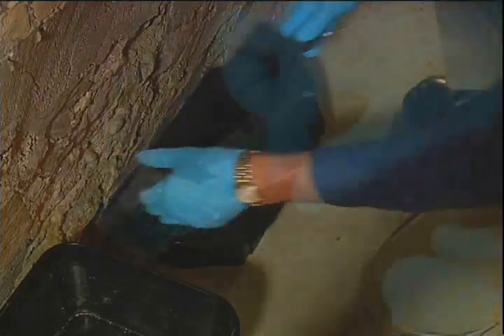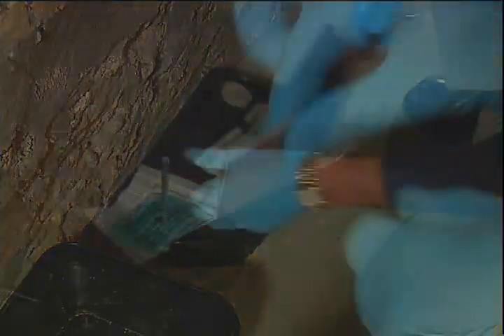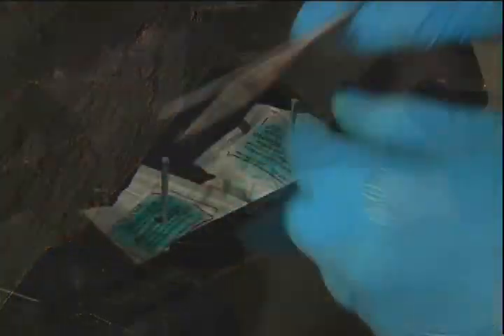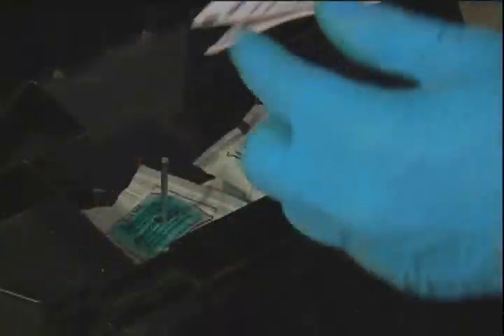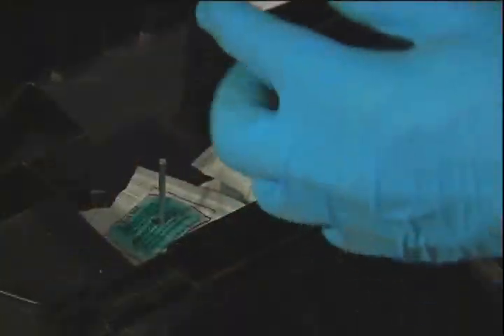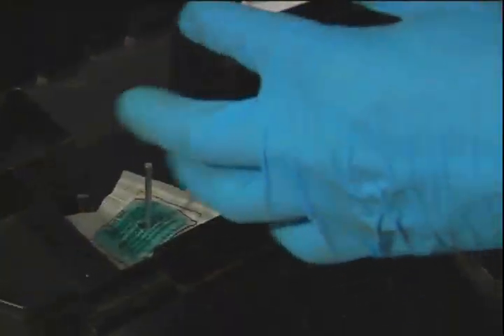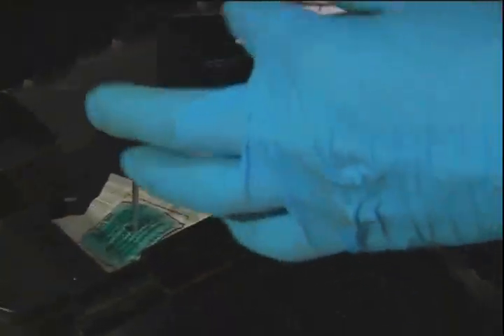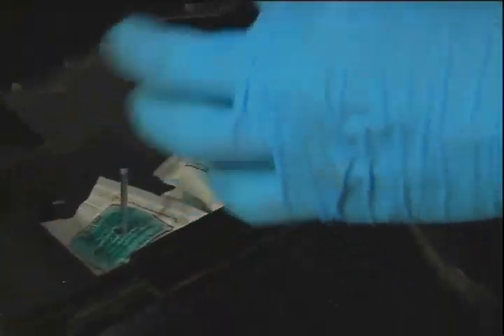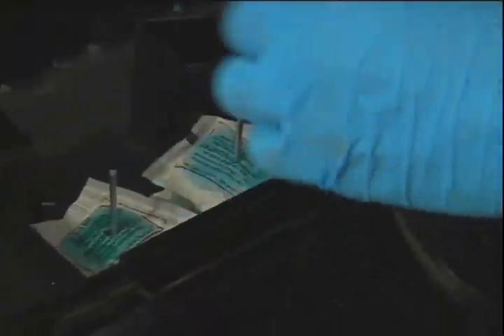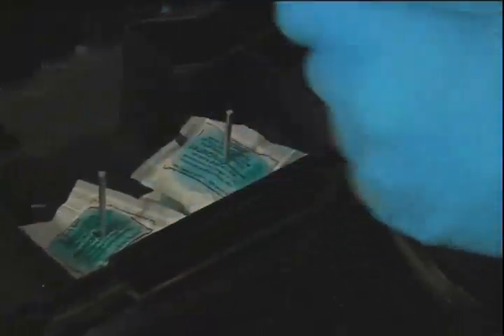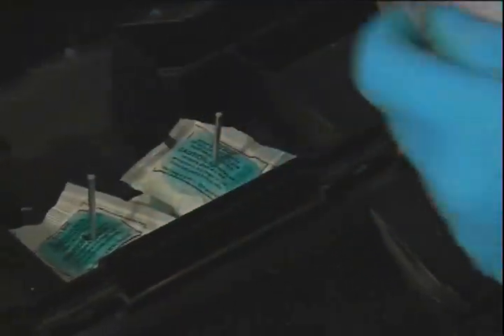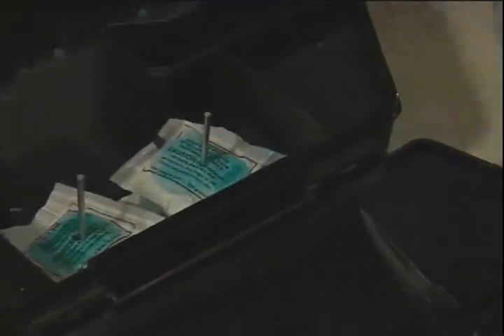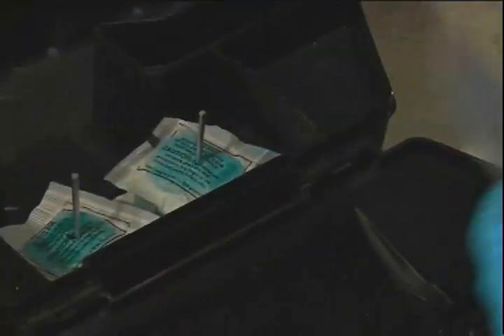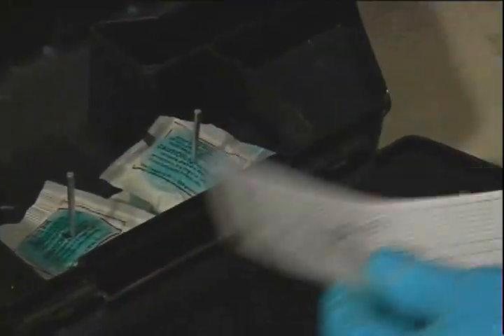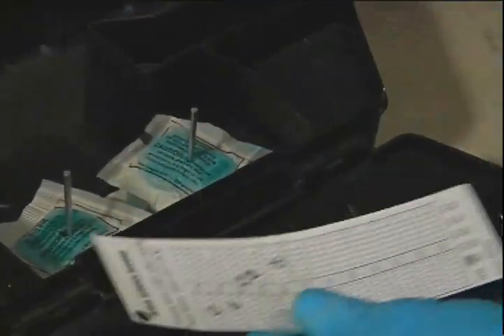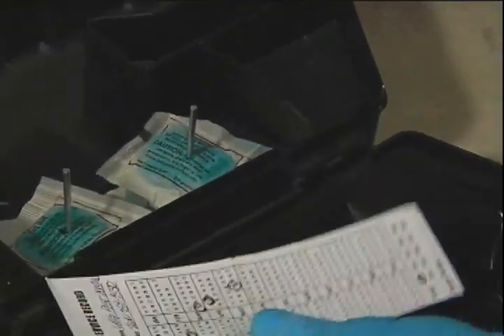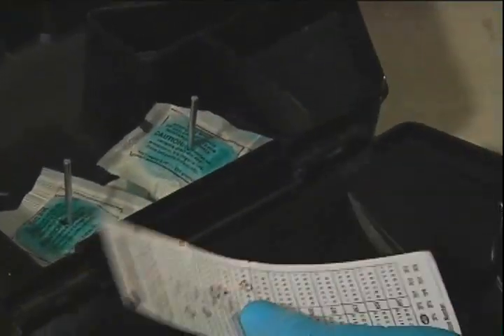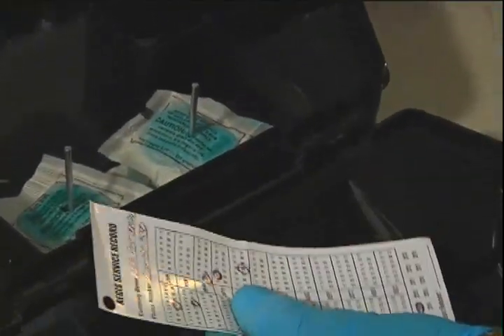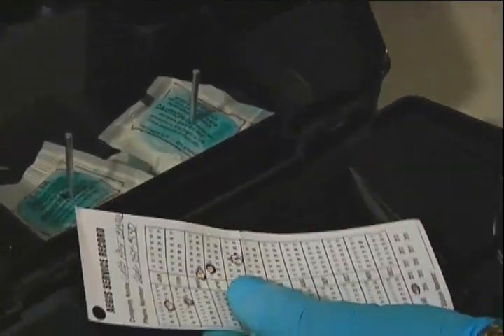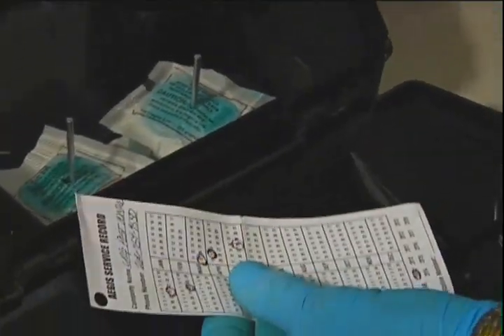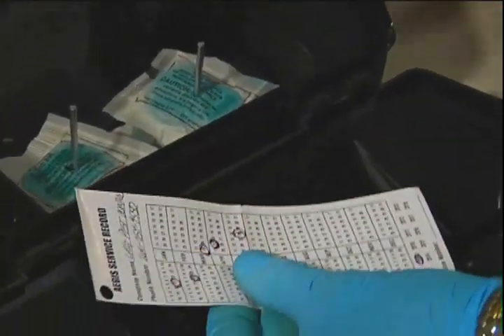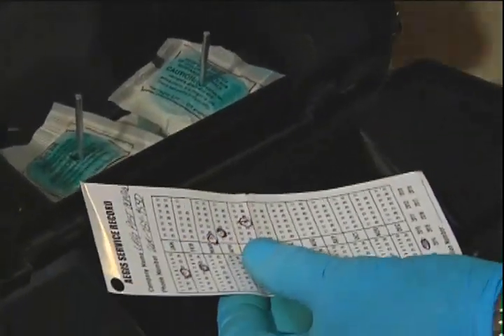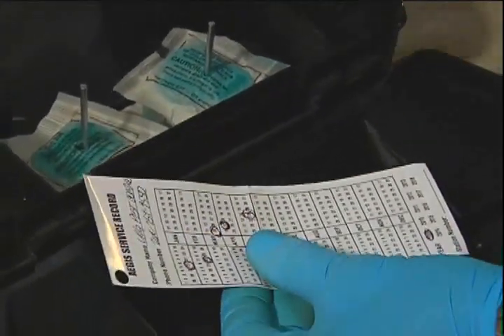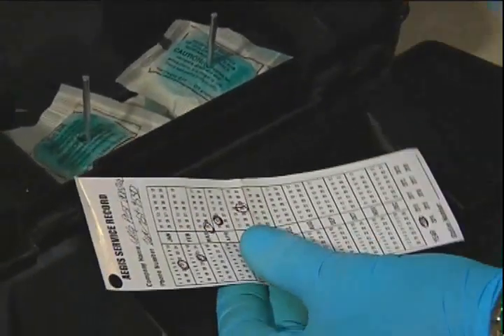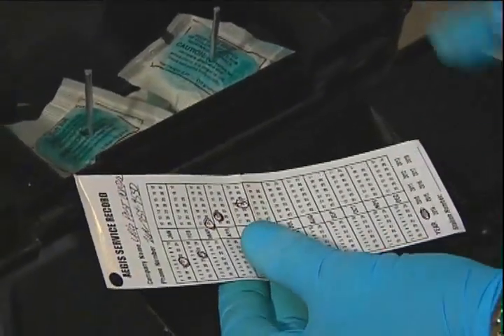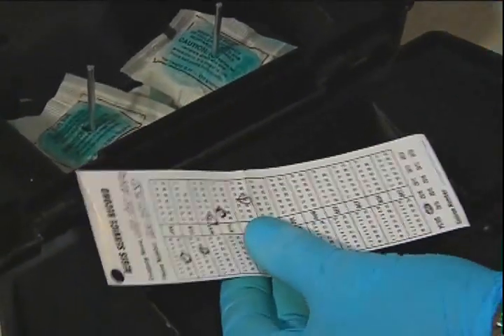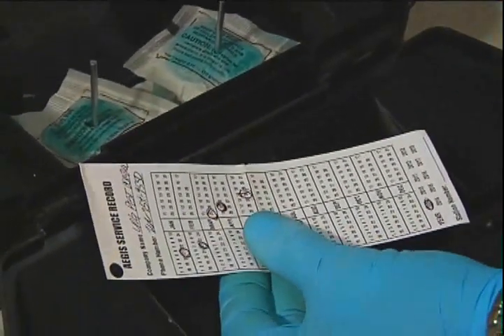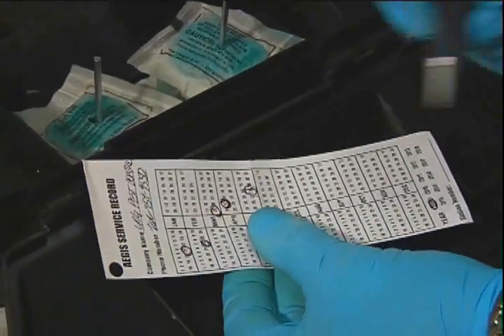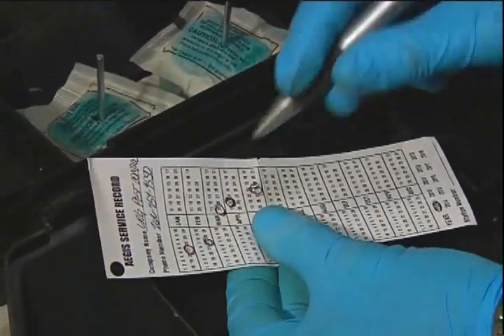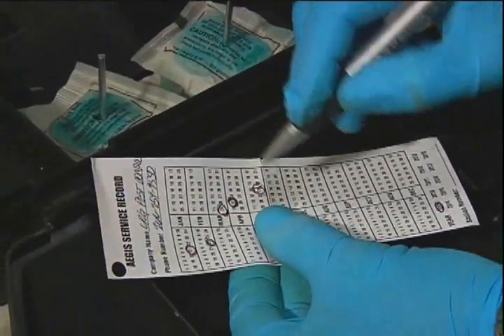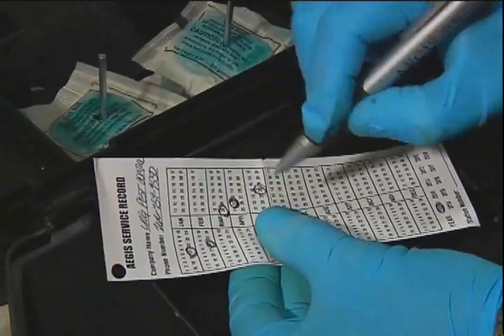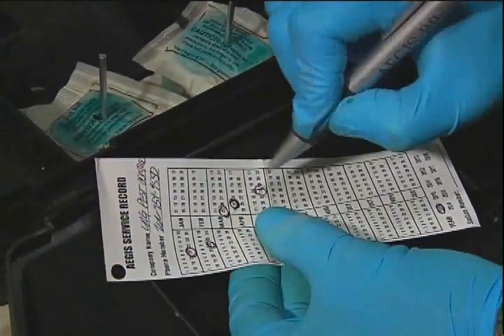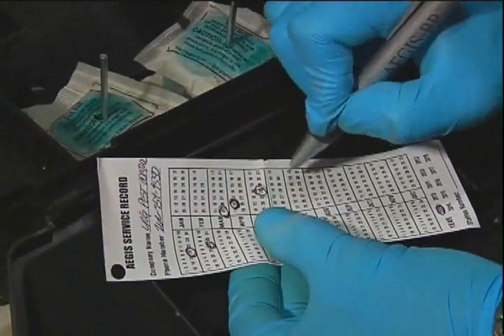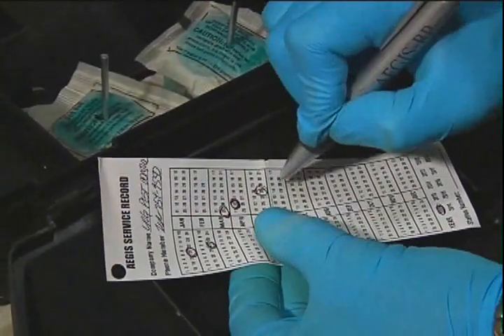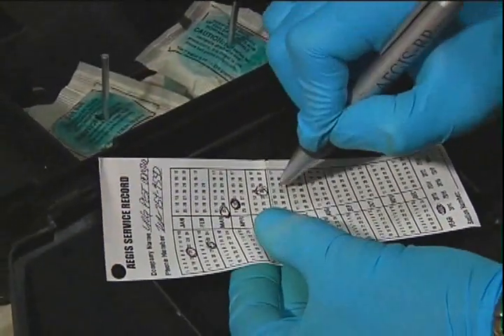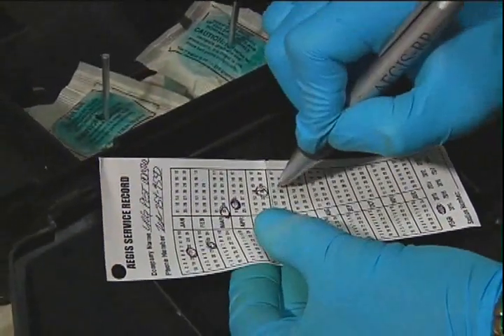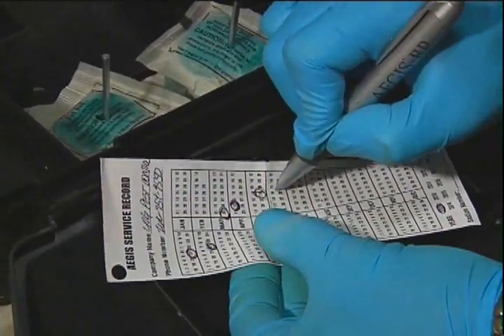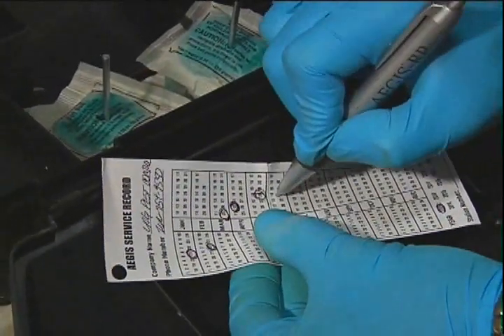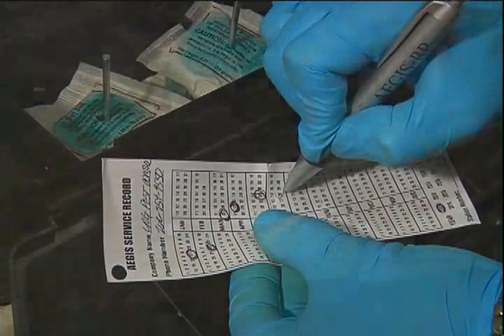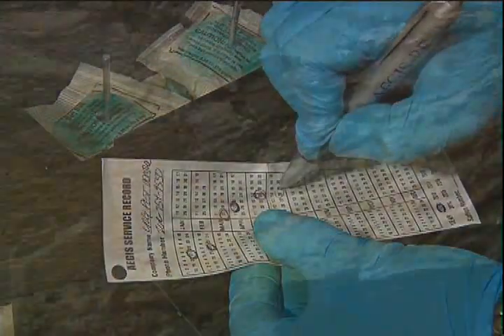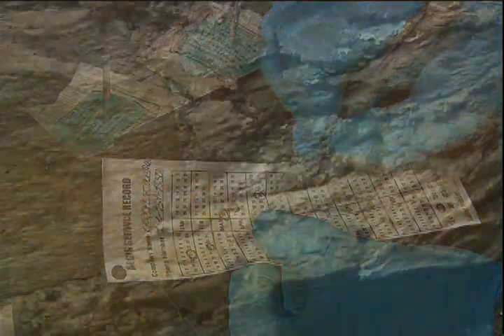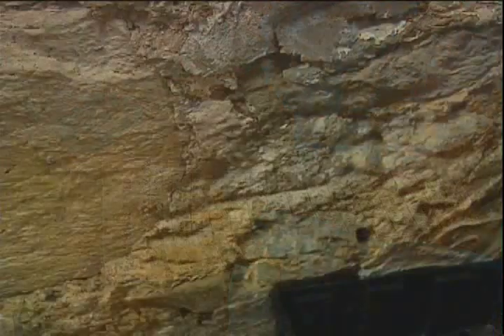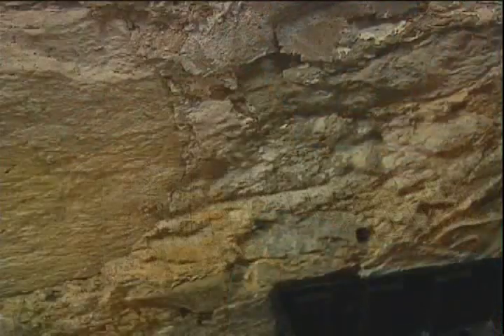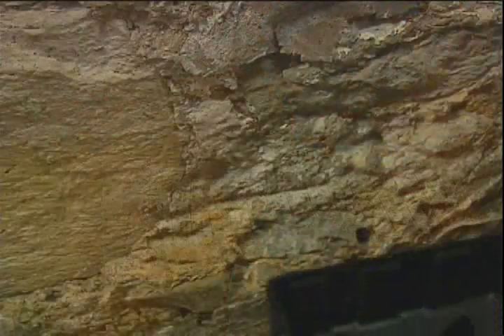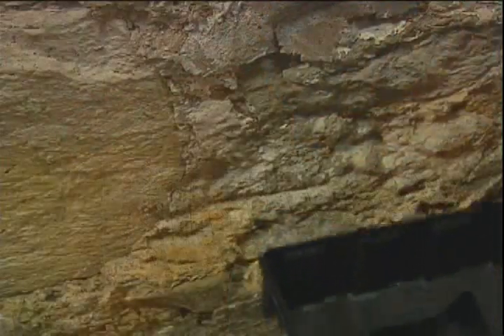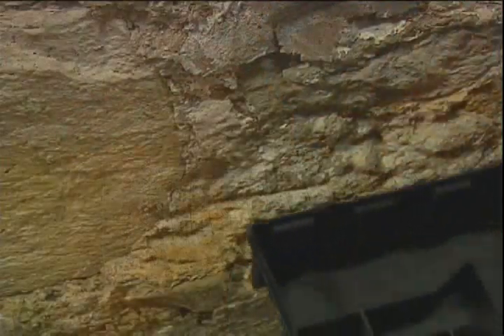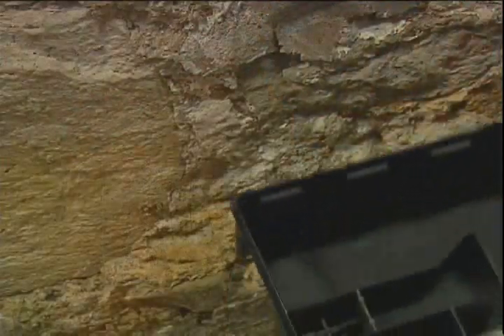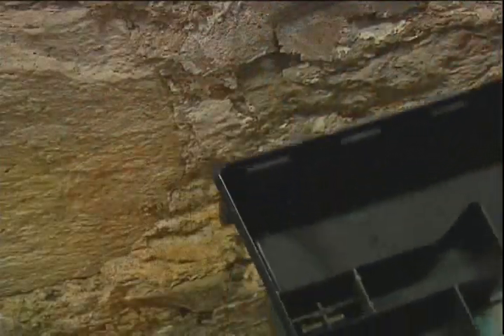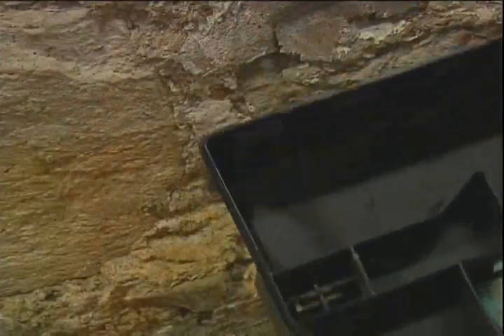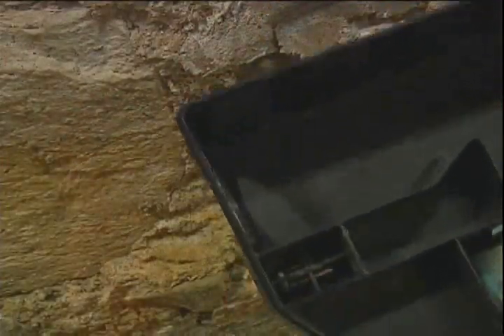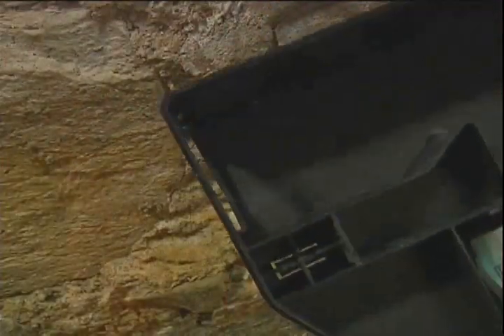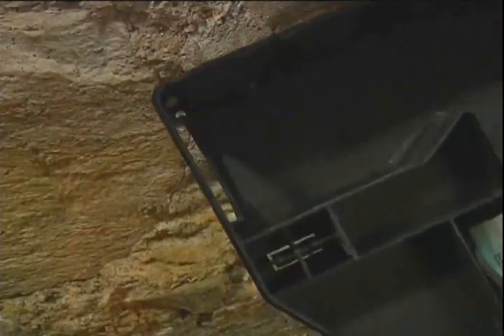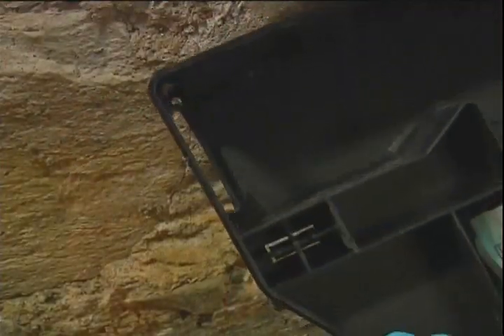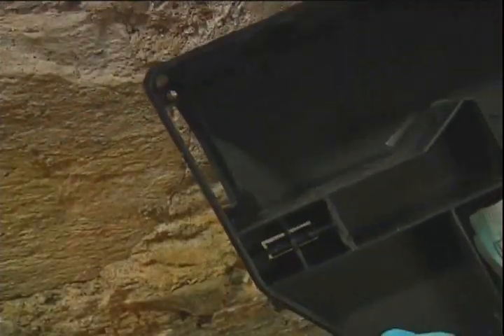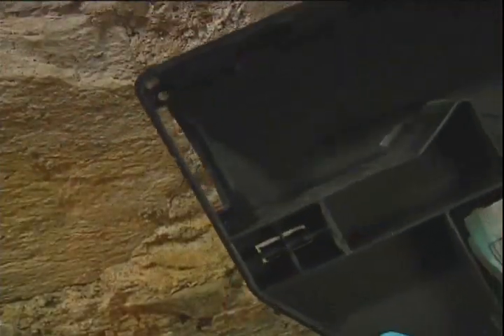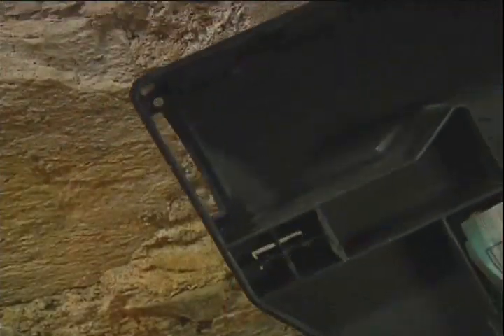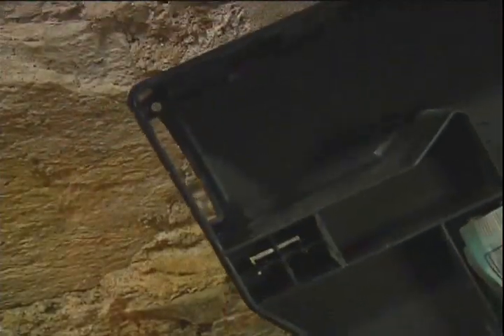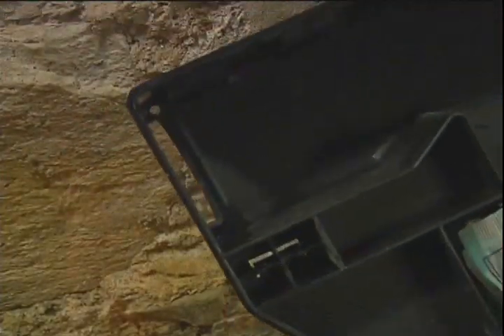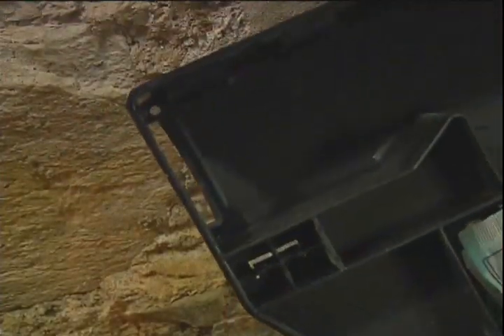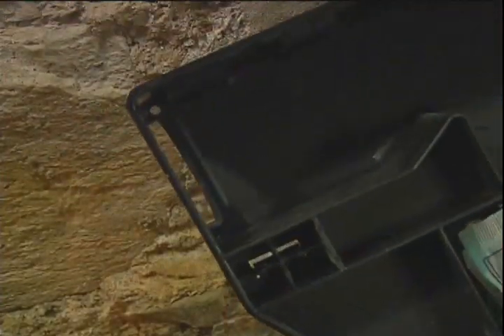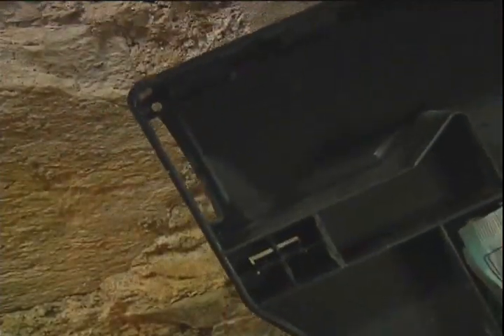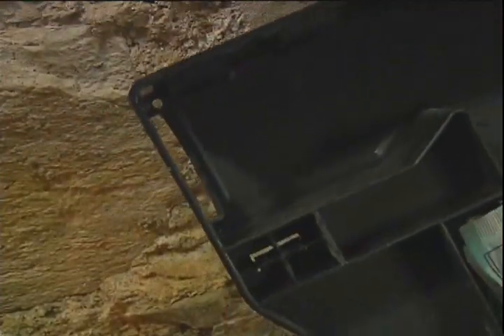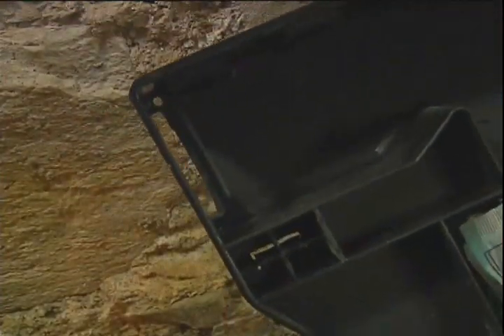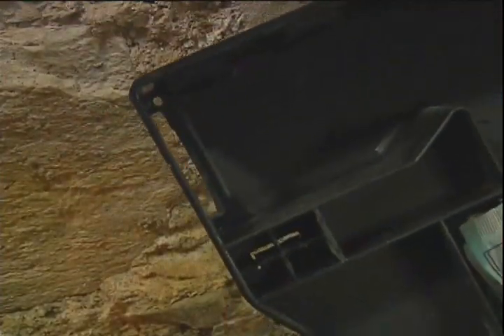The service record card is readily accessible. Note the rounded corners for convenient cleaning.